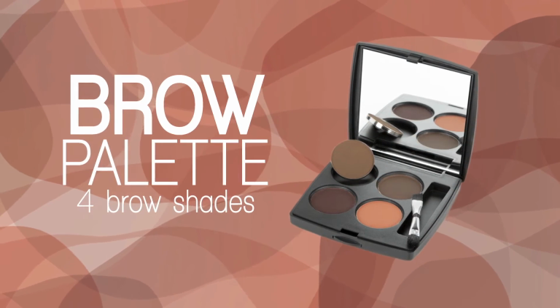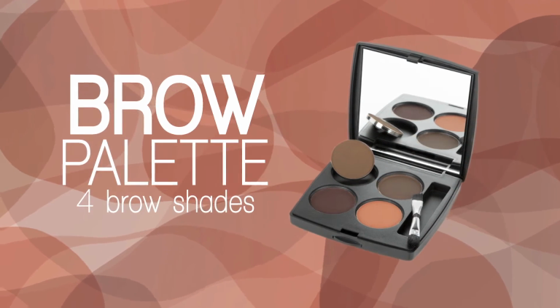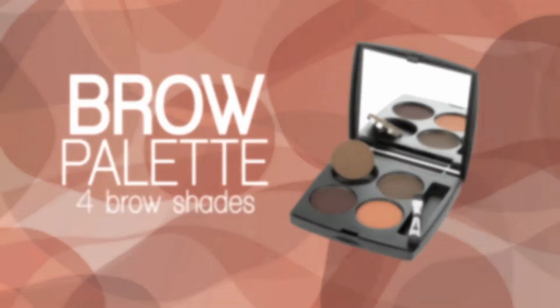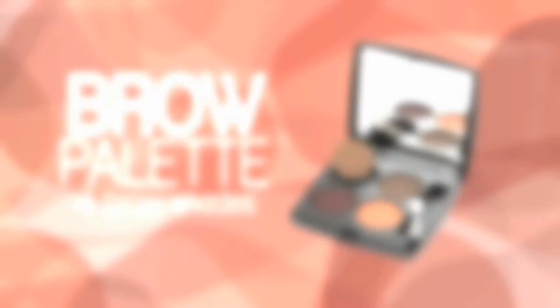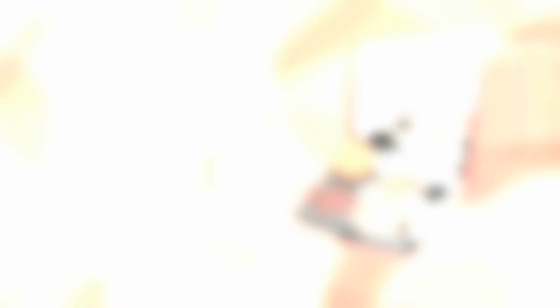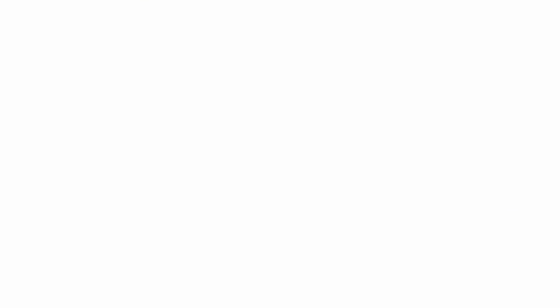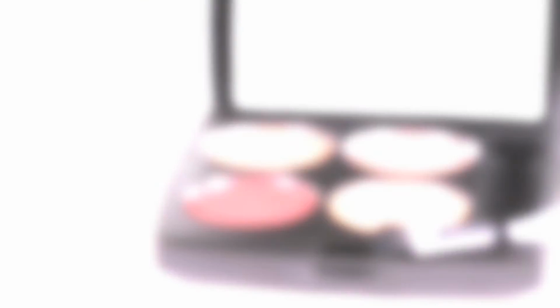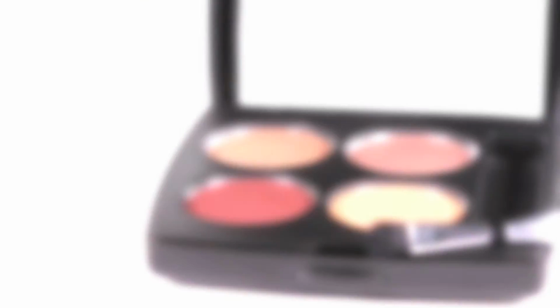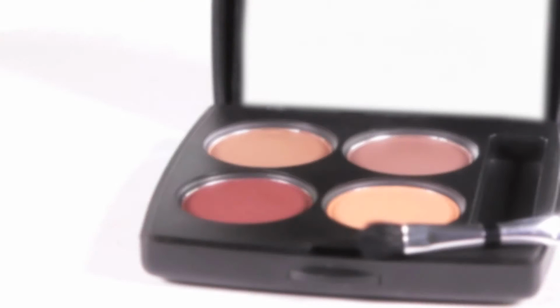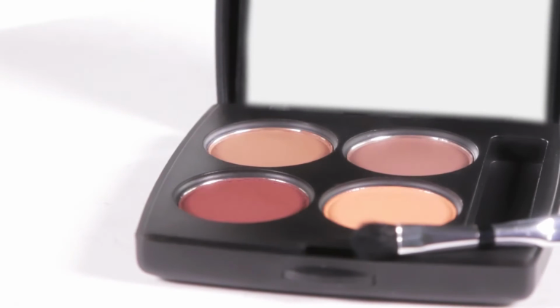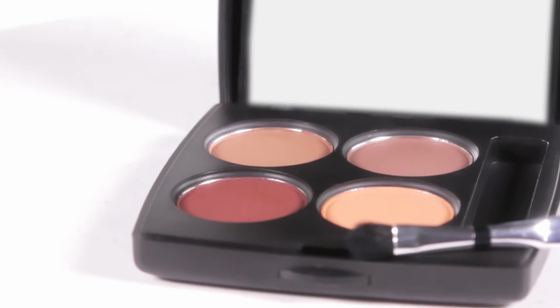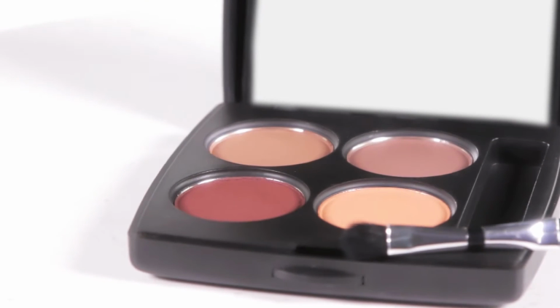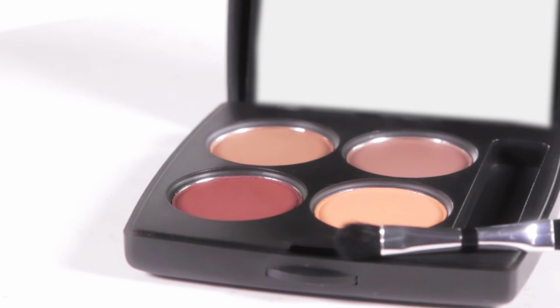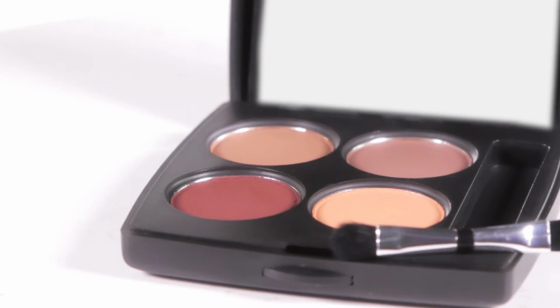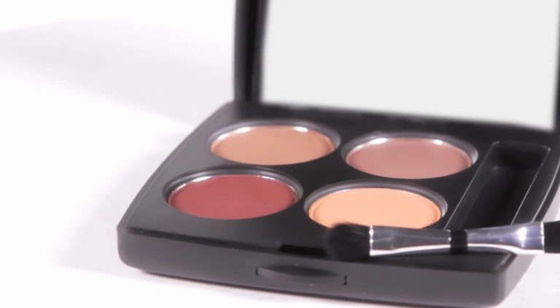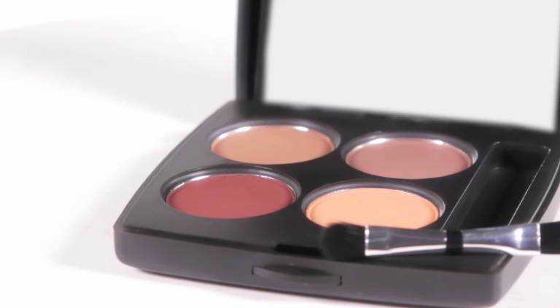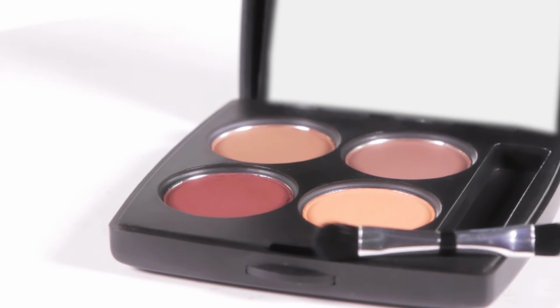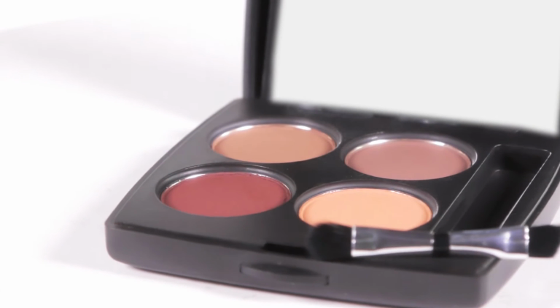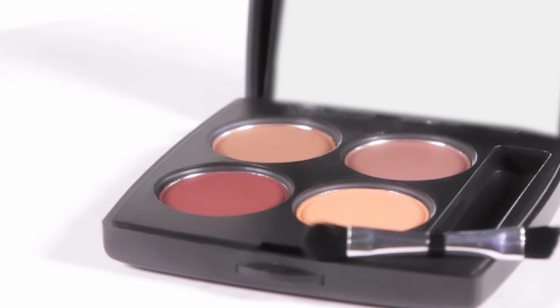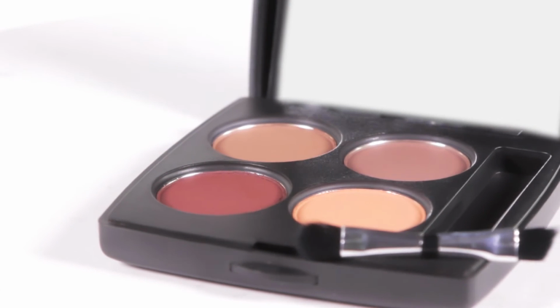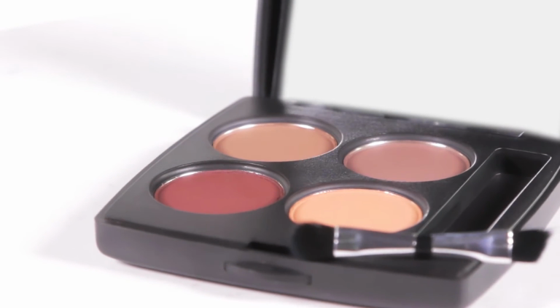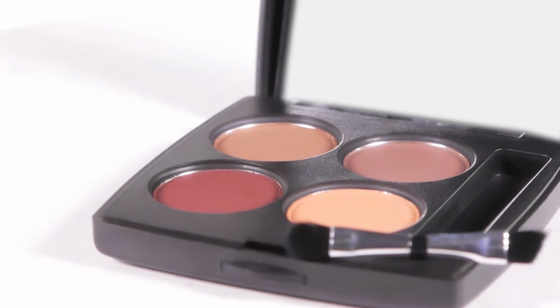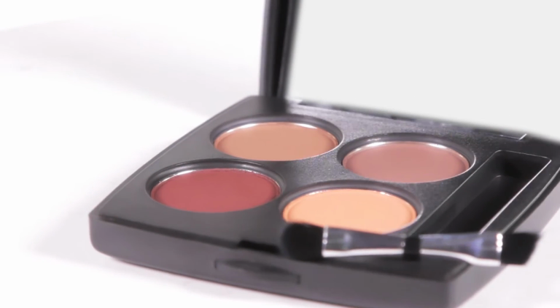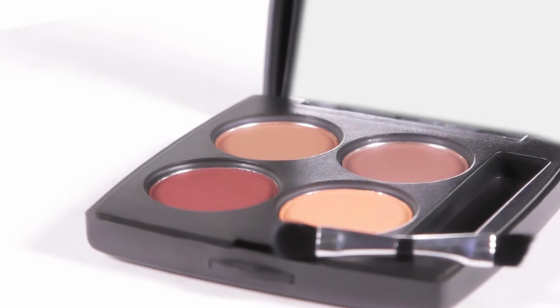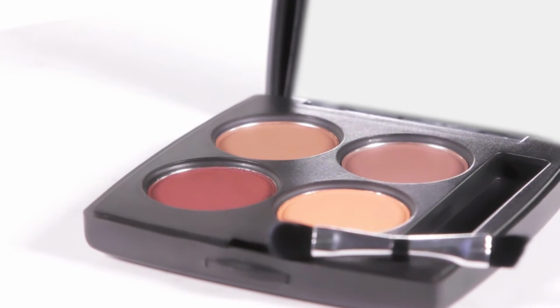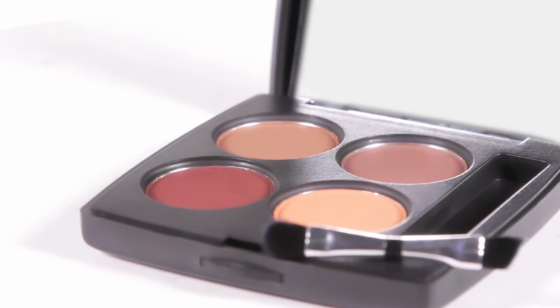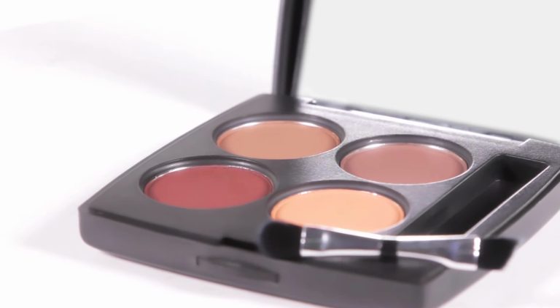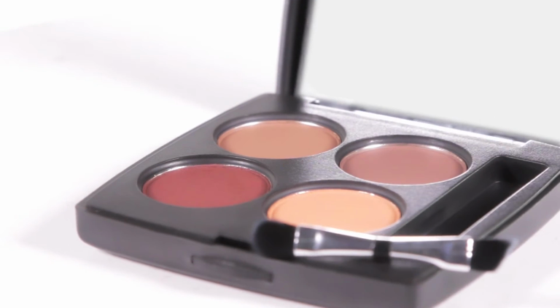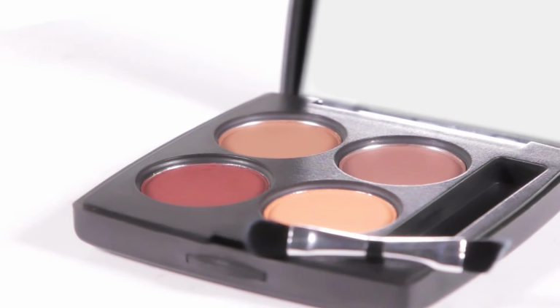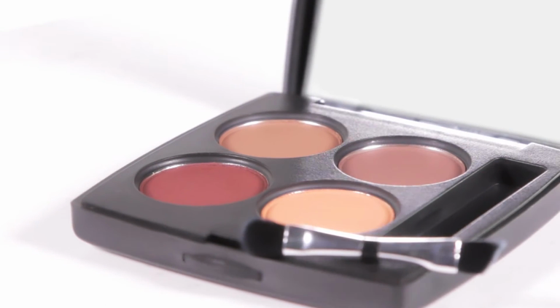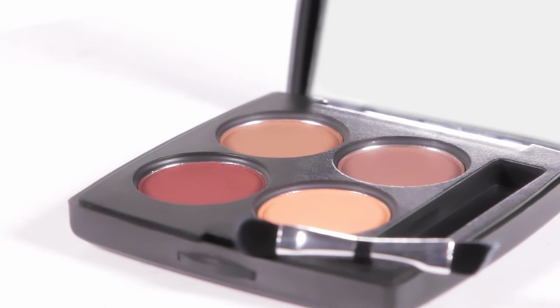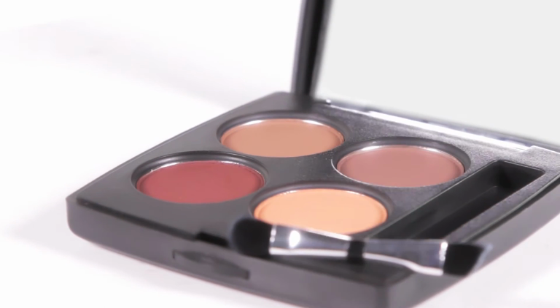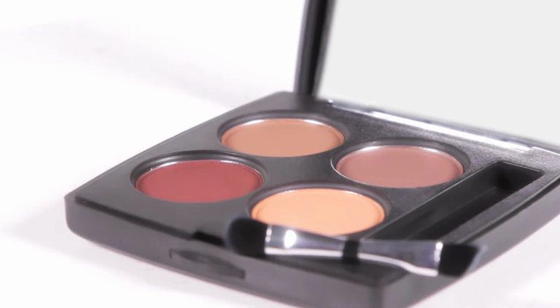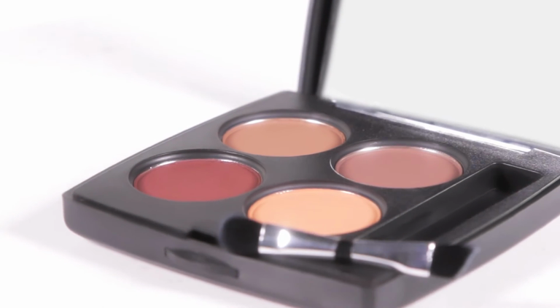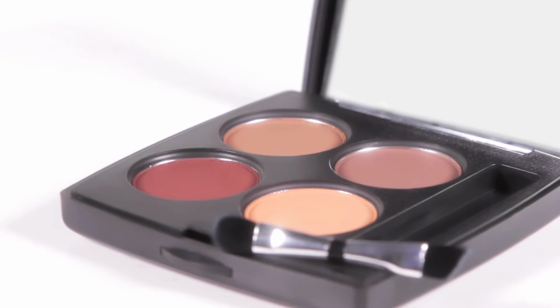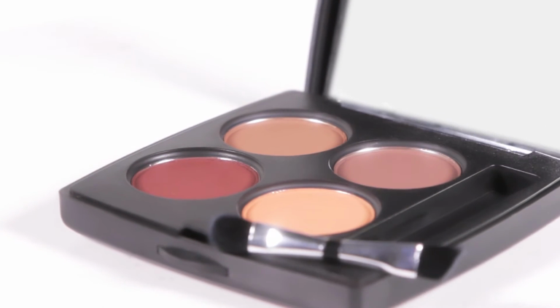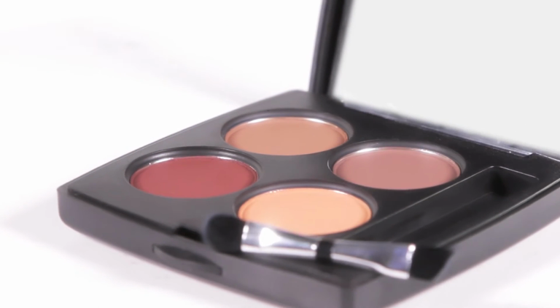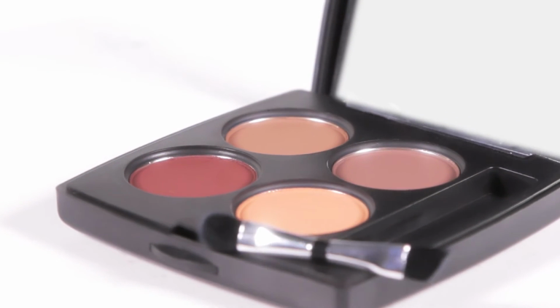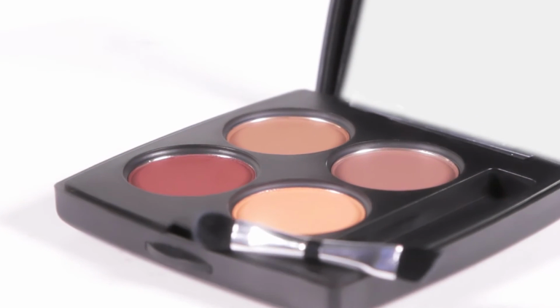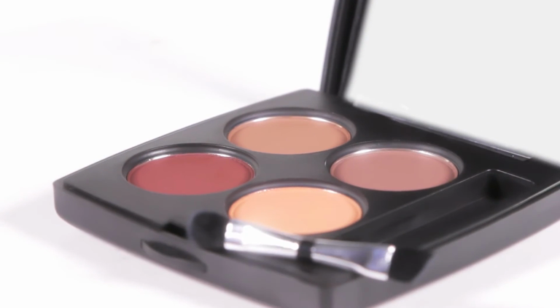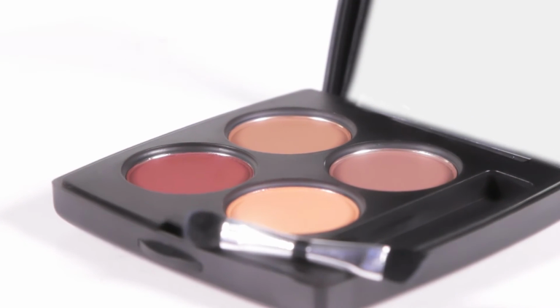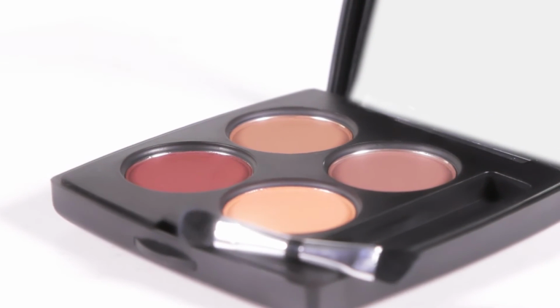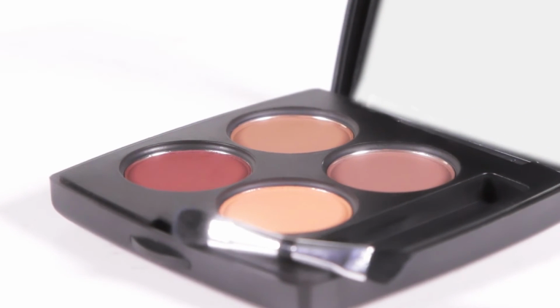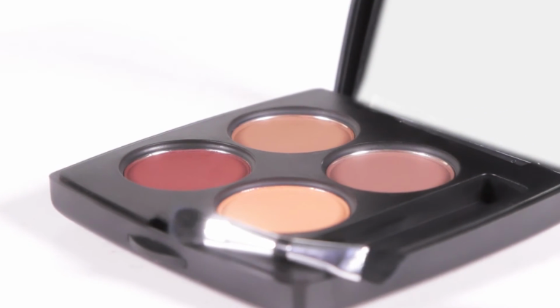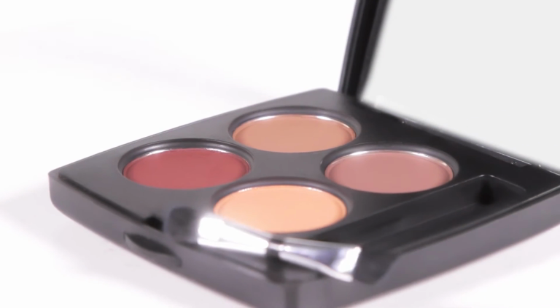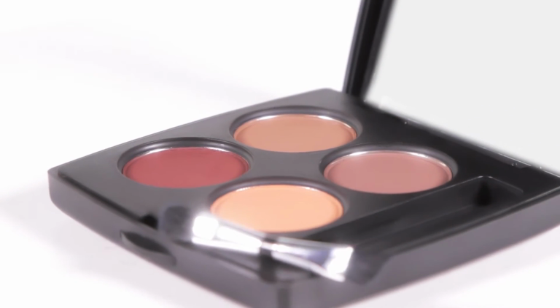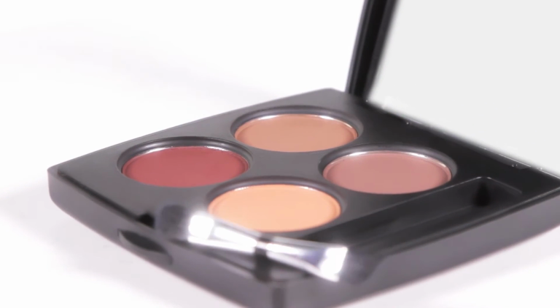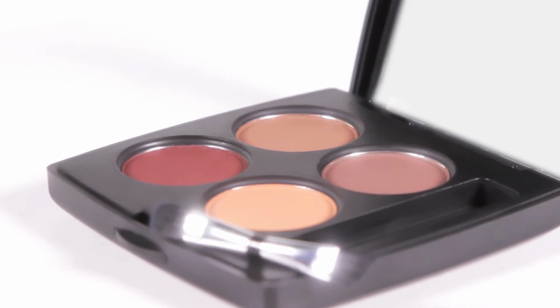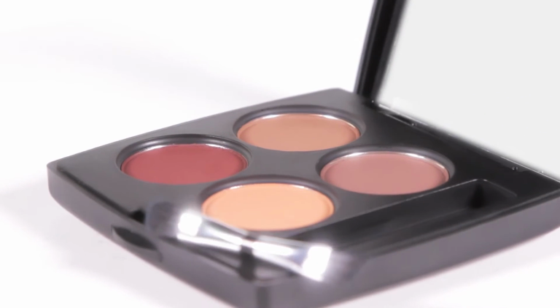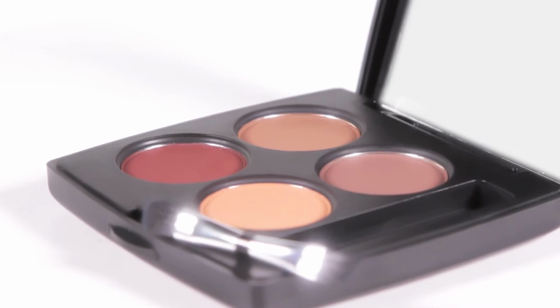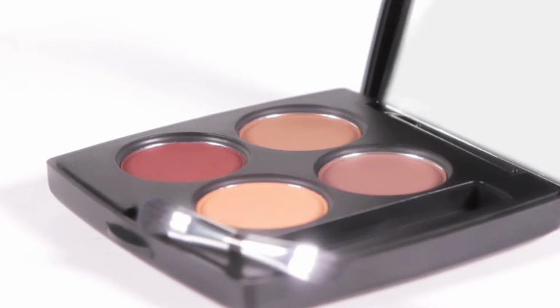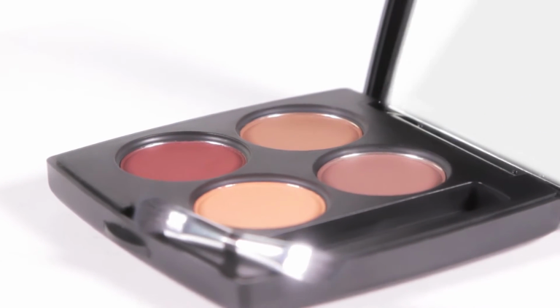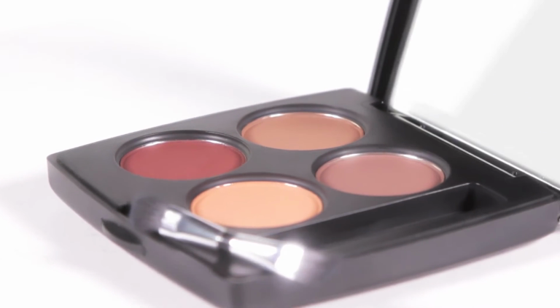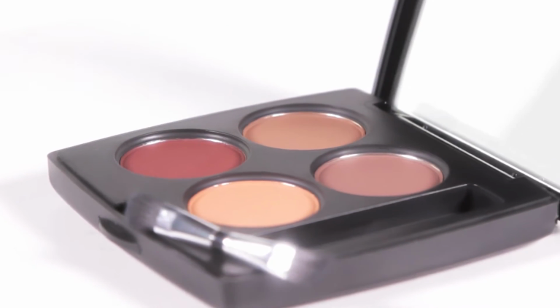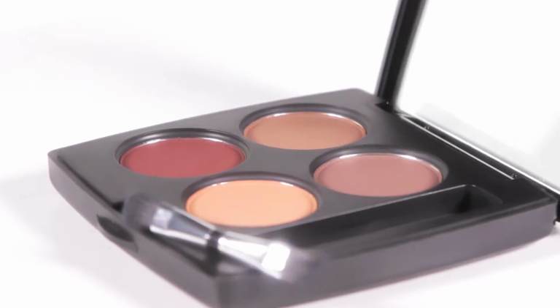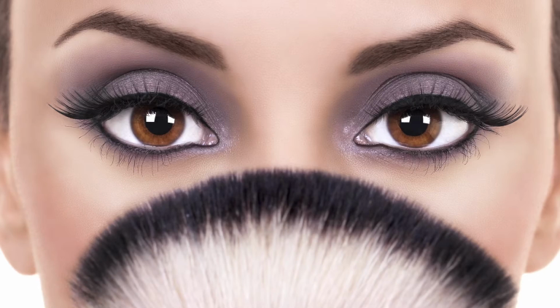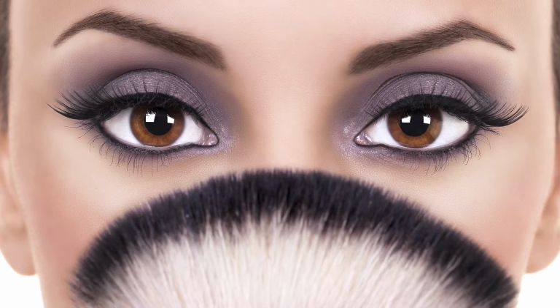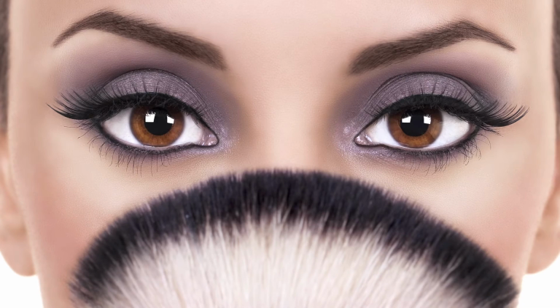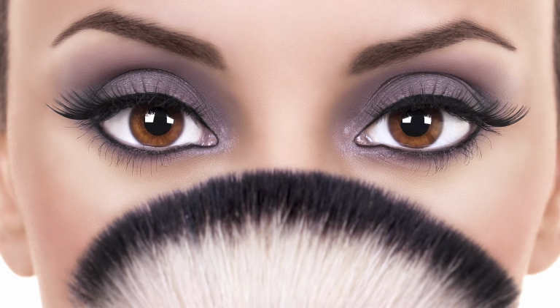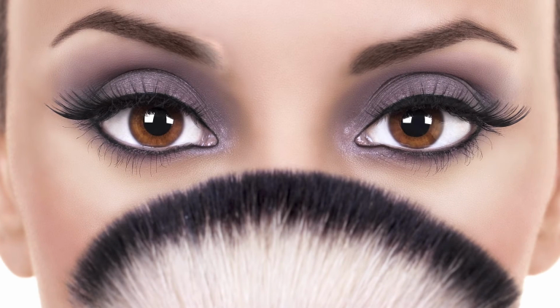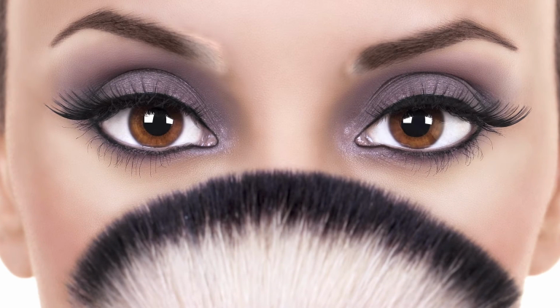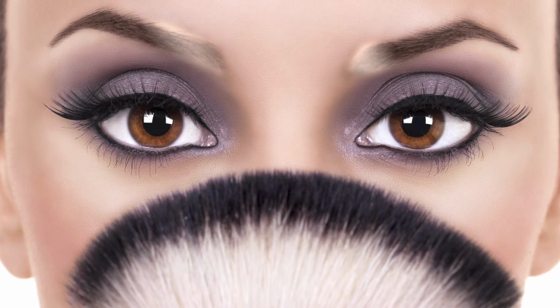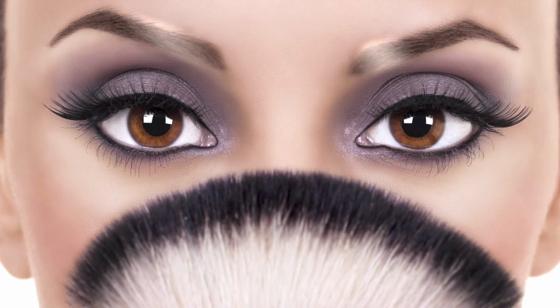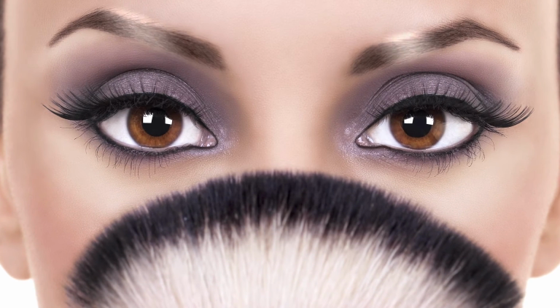The brow palette includes four interchangeable shadow pots, chosen specifically to help shape and define the perfect brow.